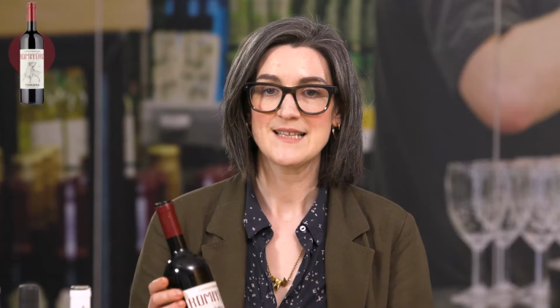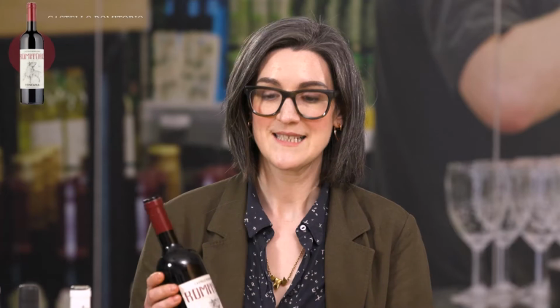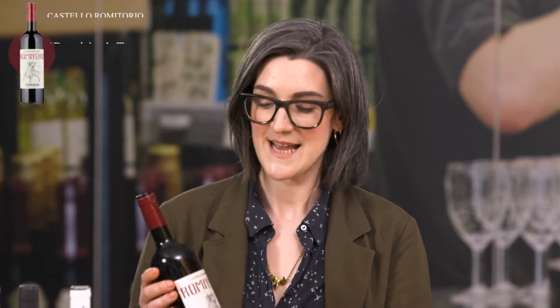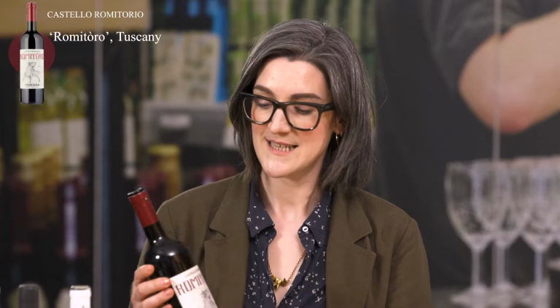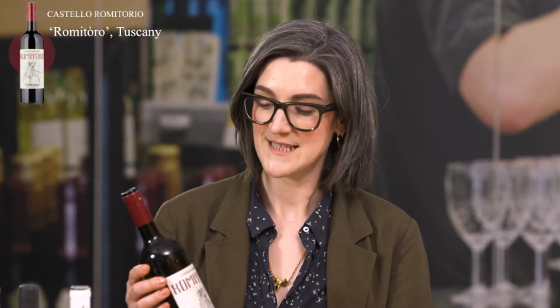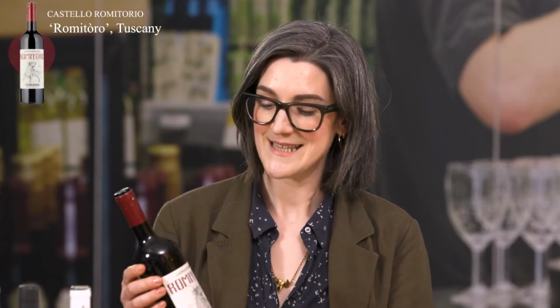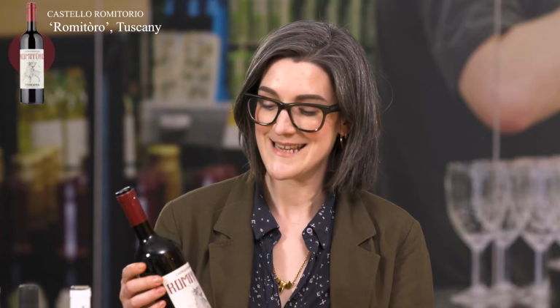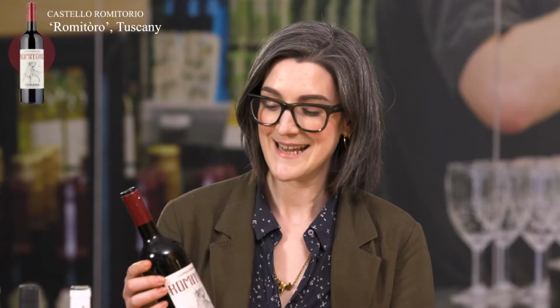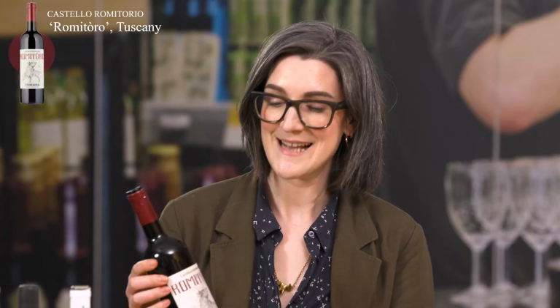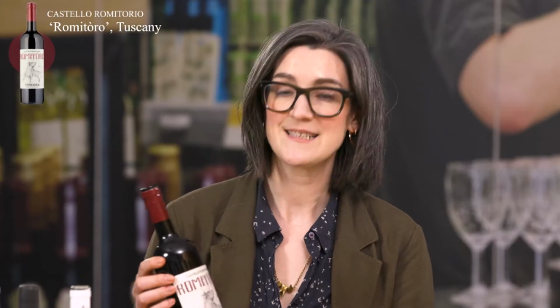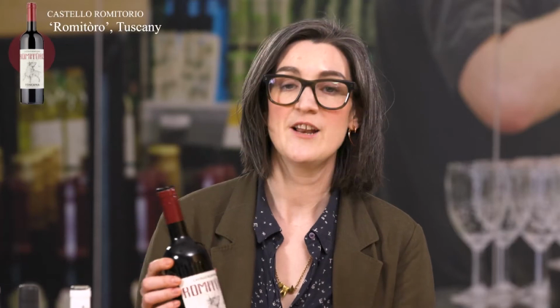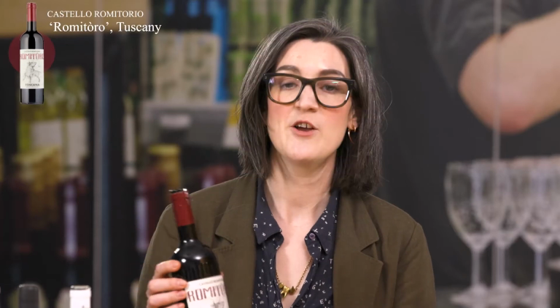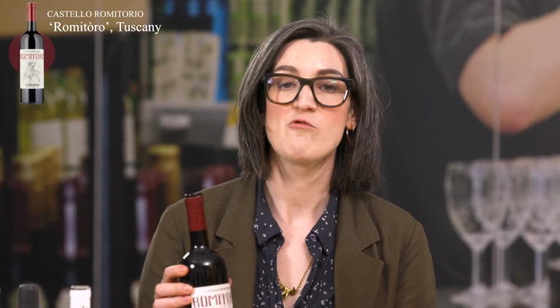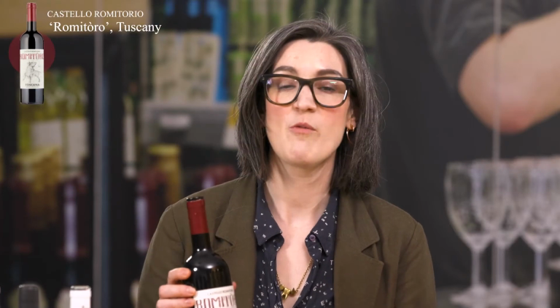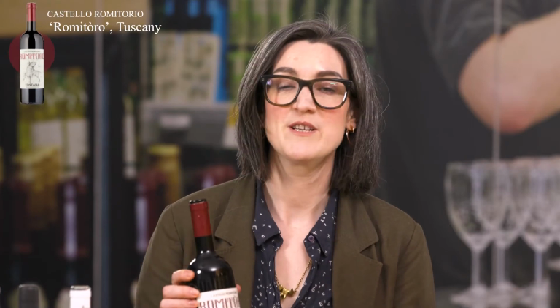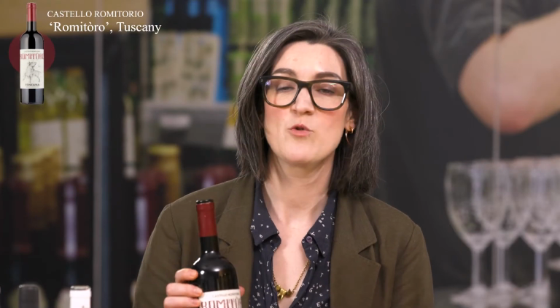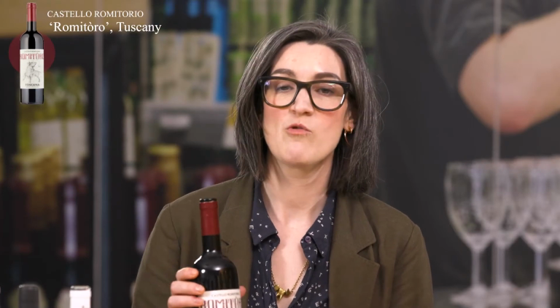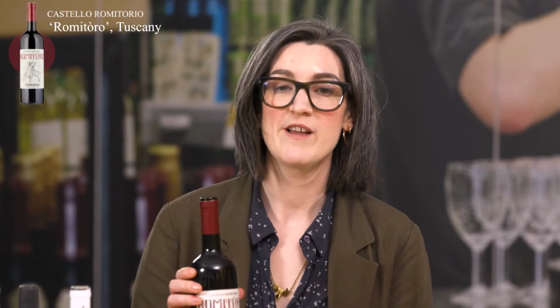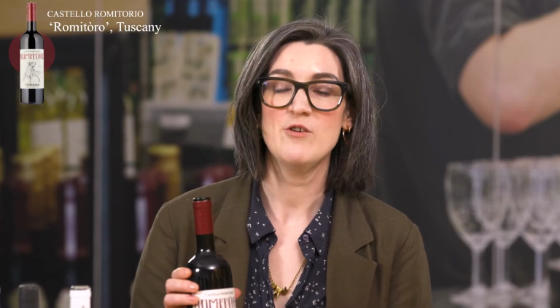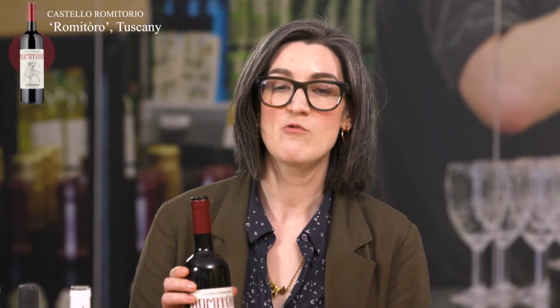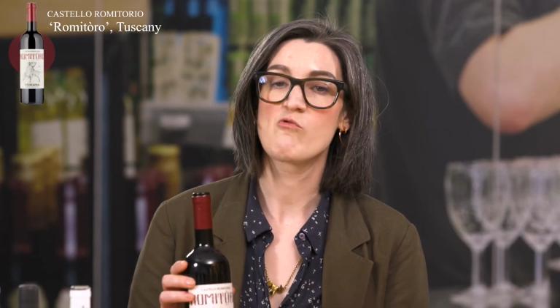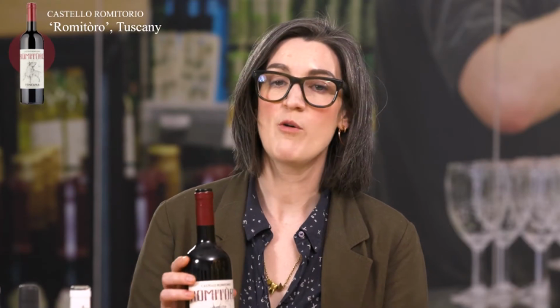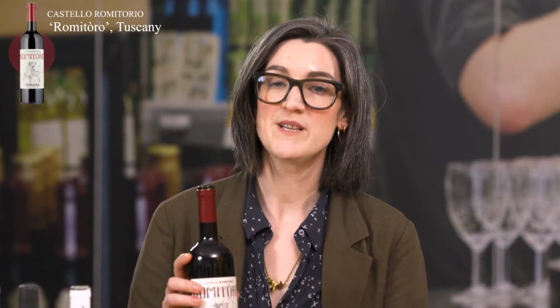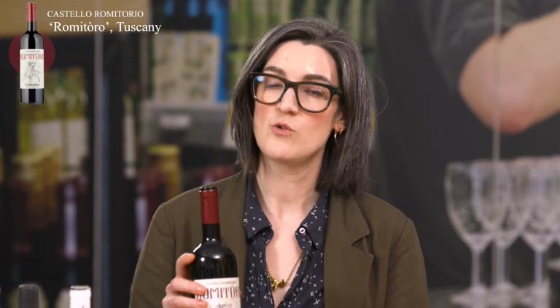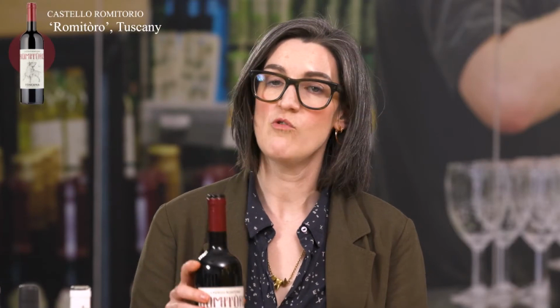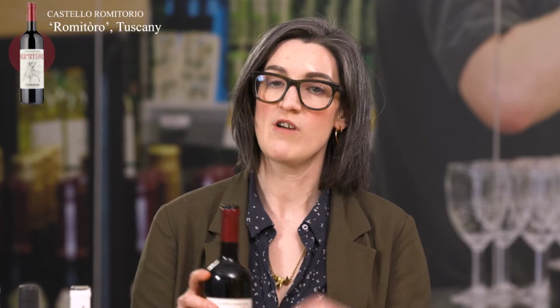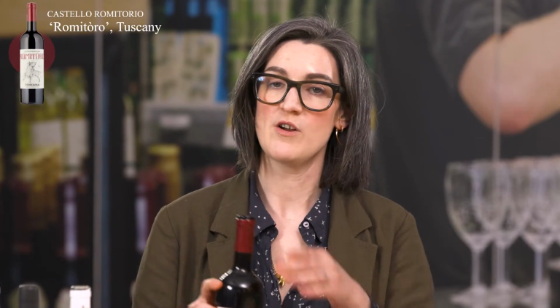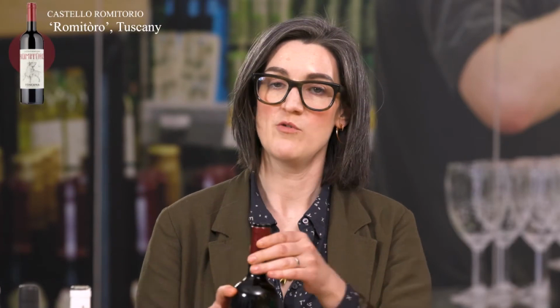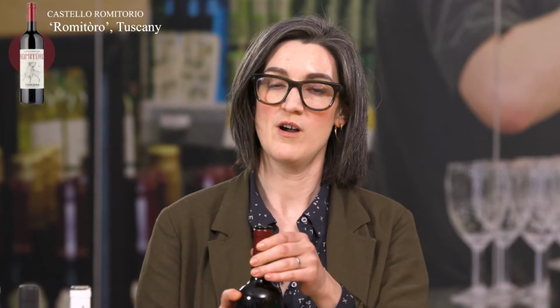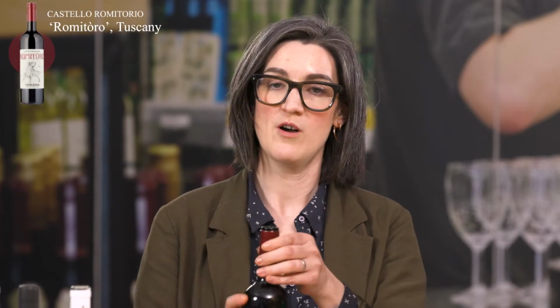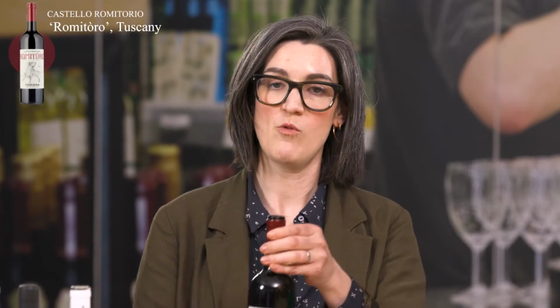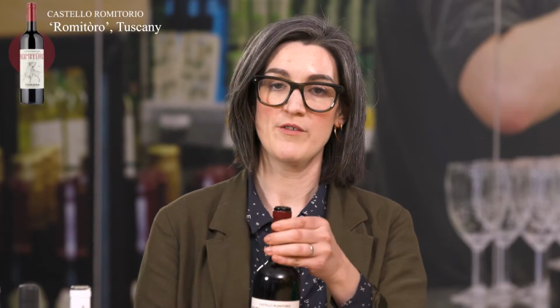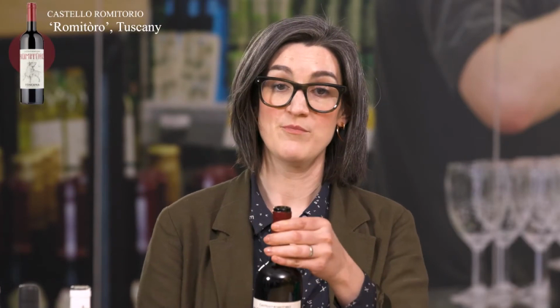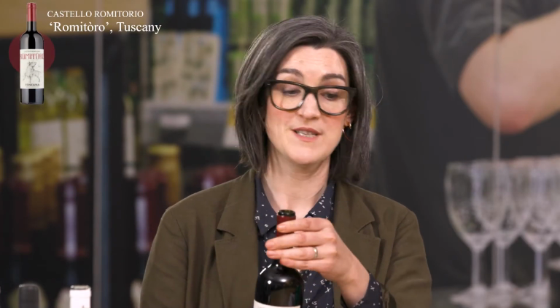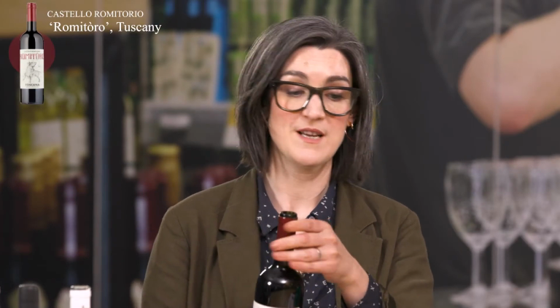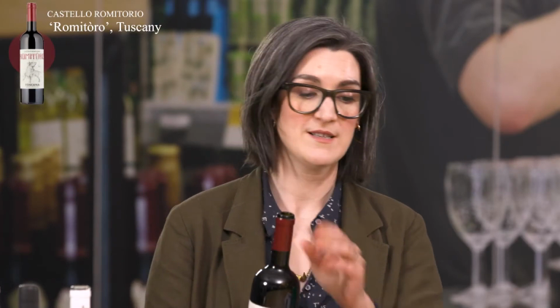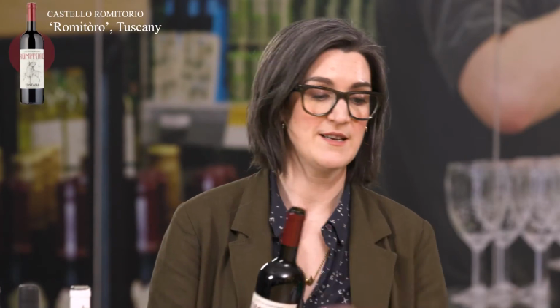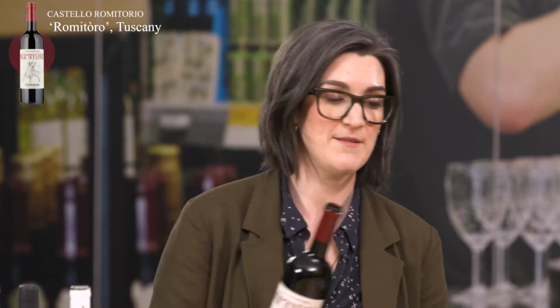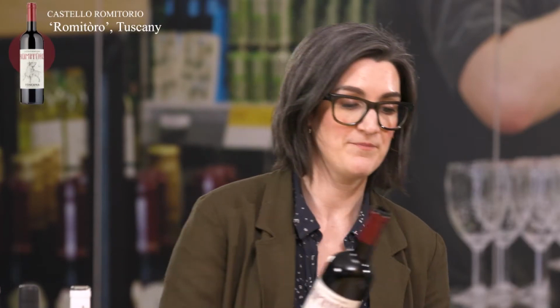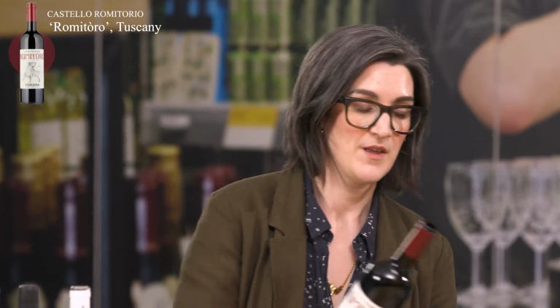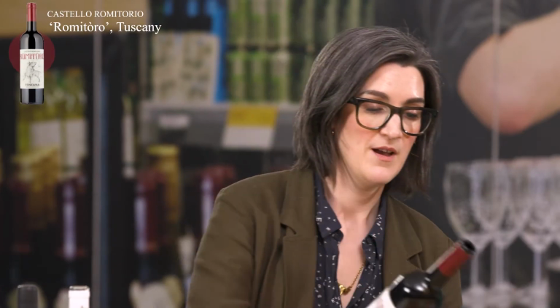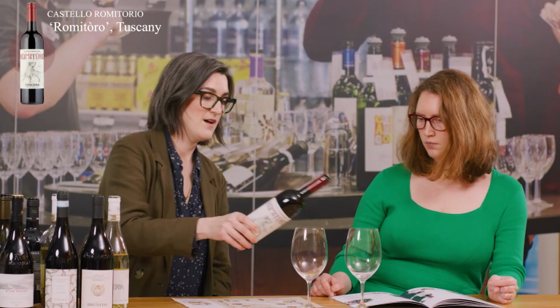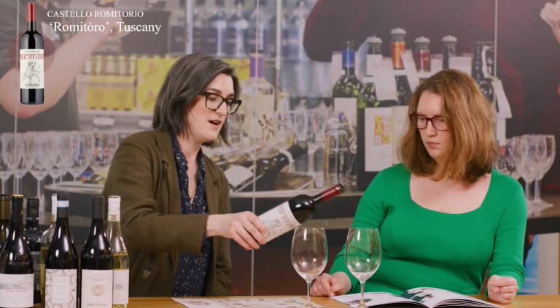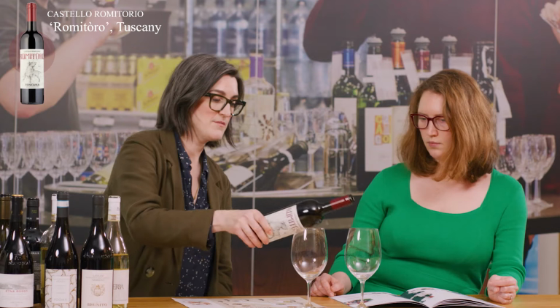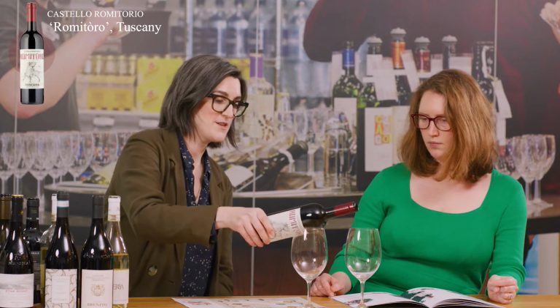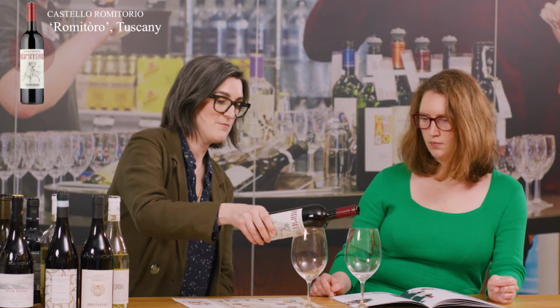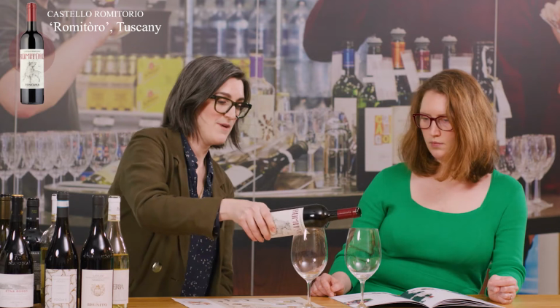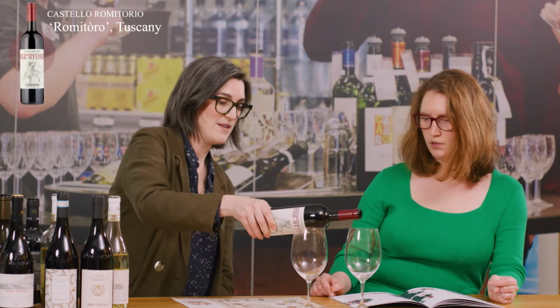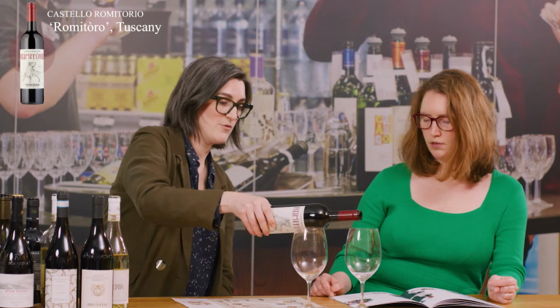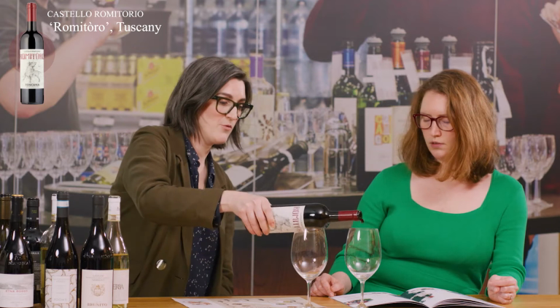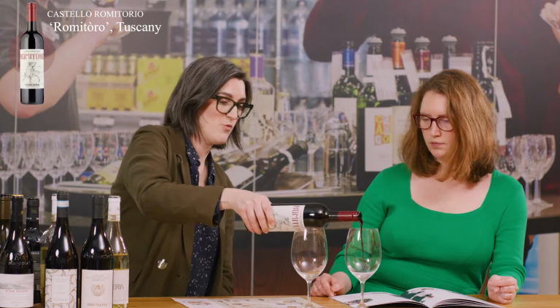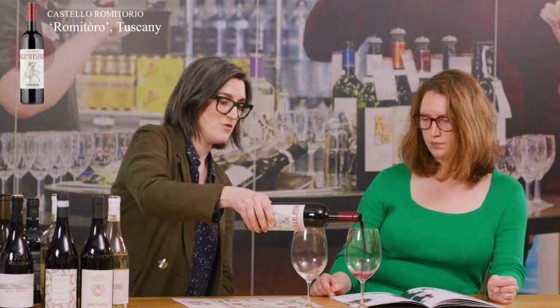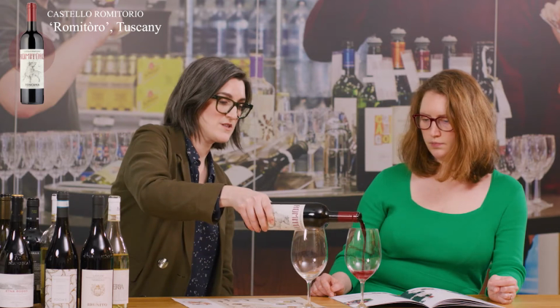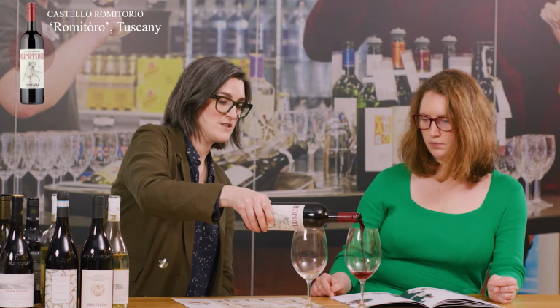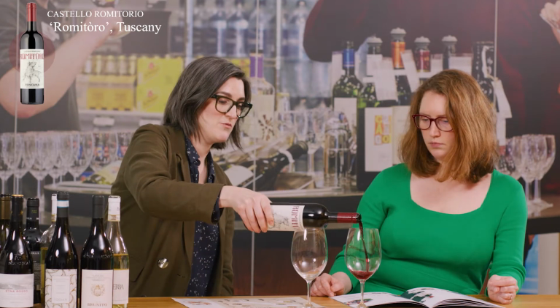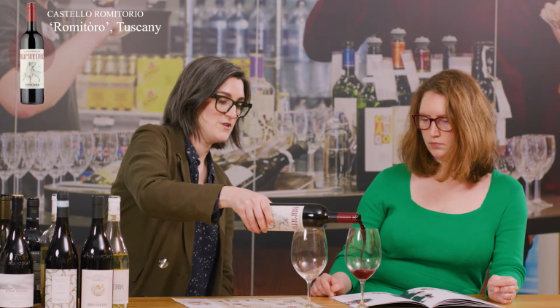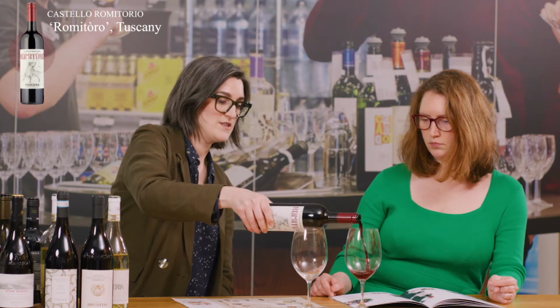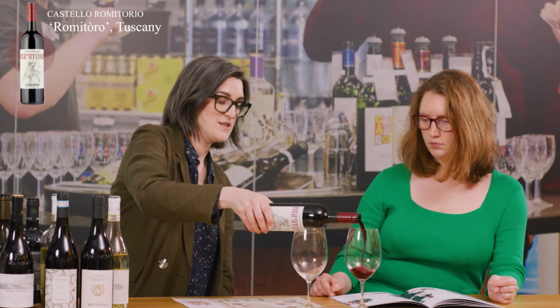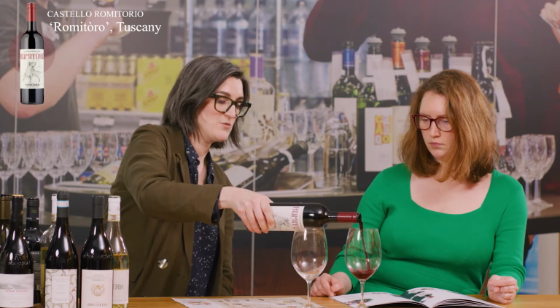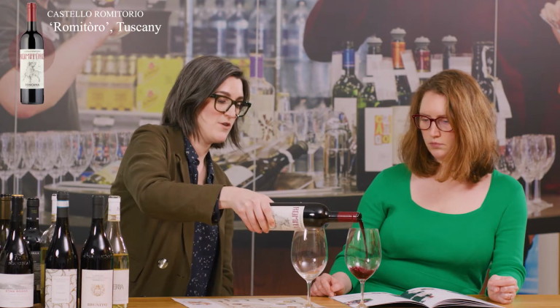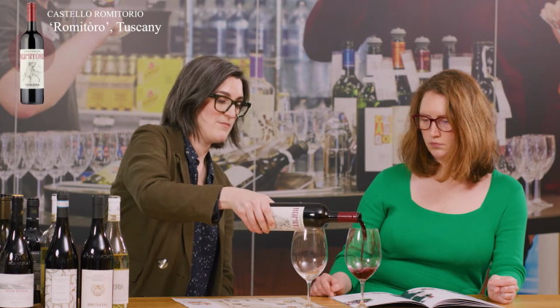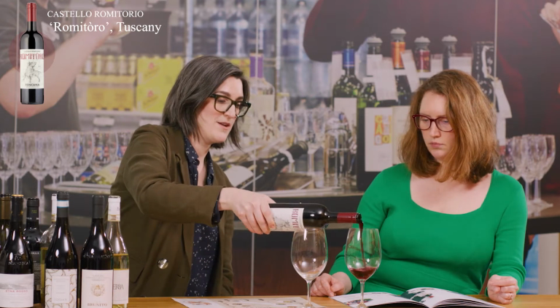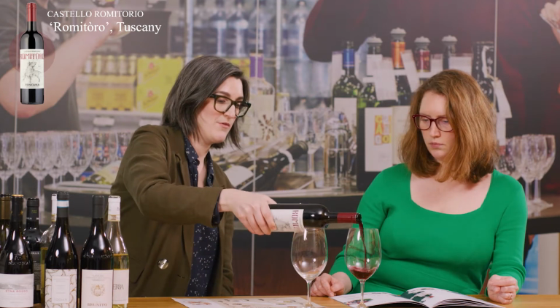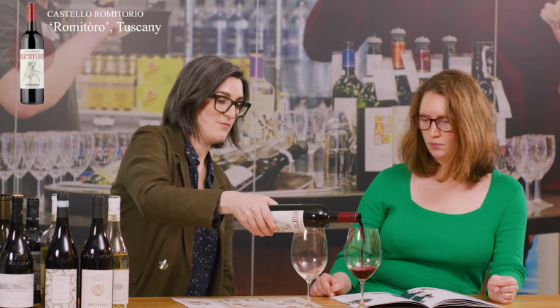Let's taste the Castello Romitorio wine from Tuscany. So Beth, what is this wine made from?